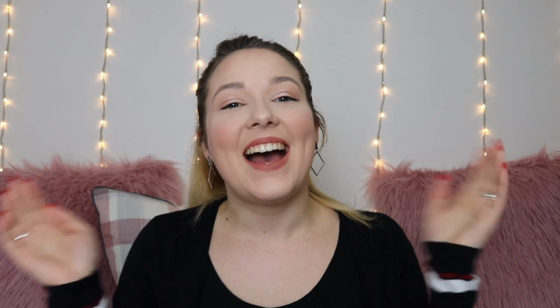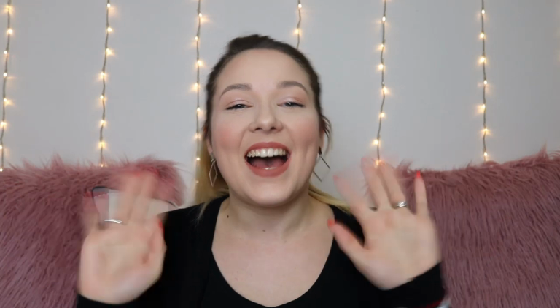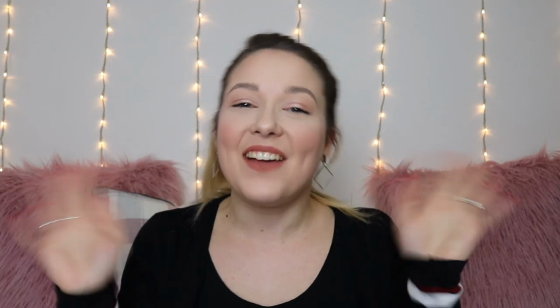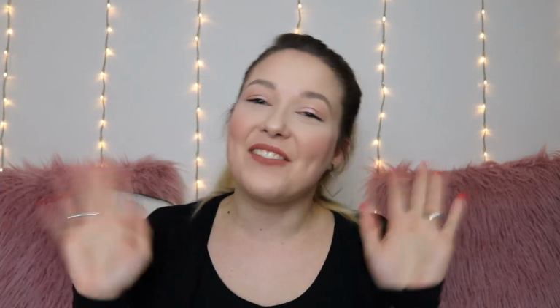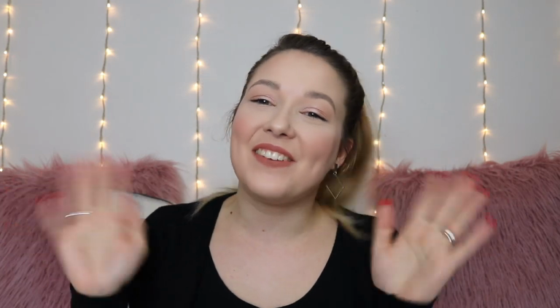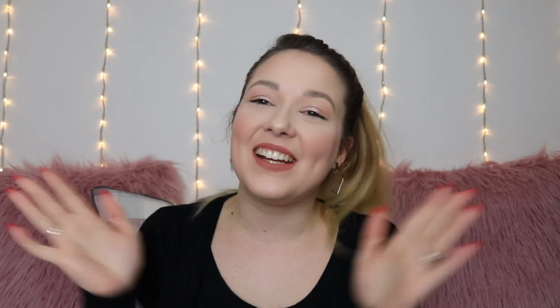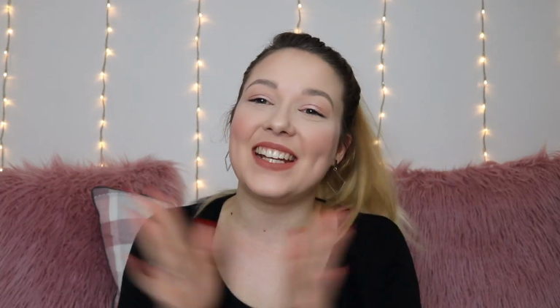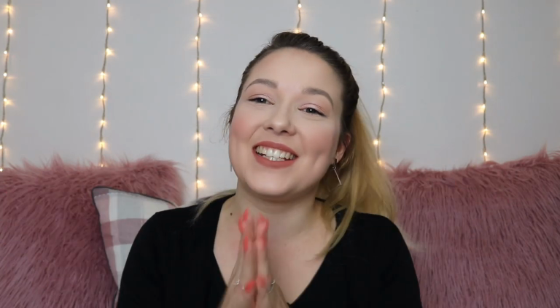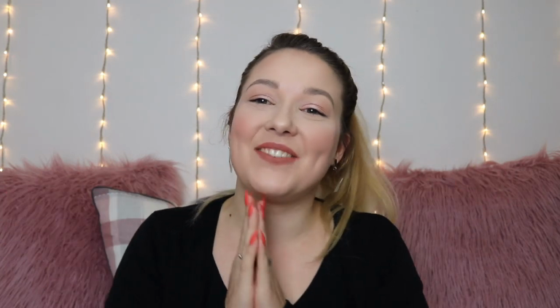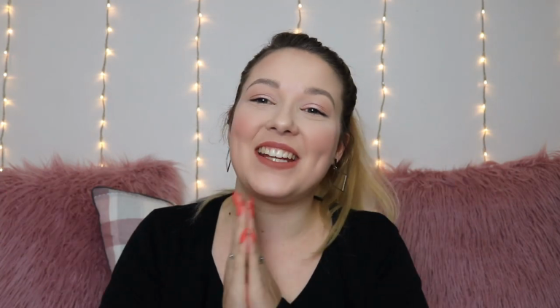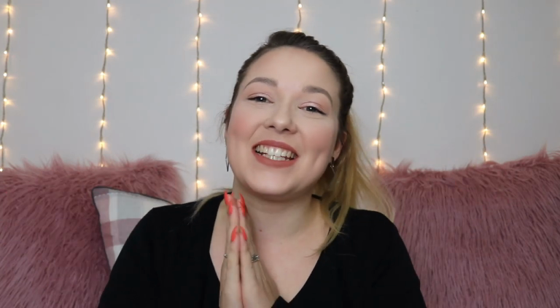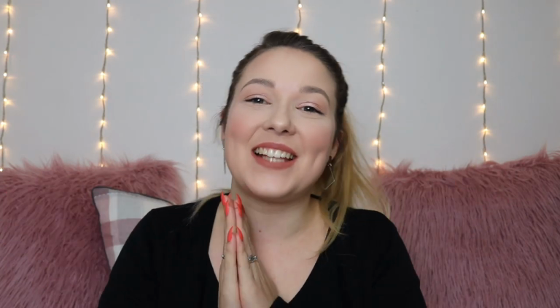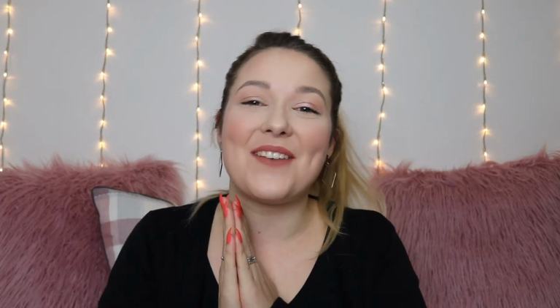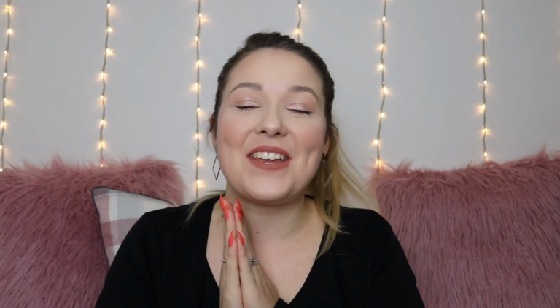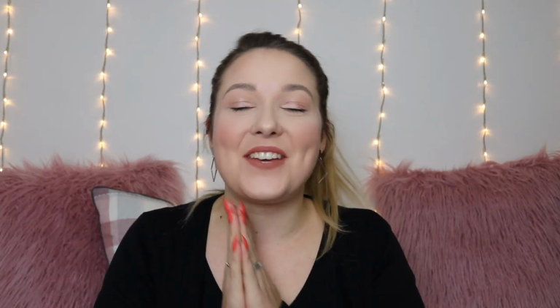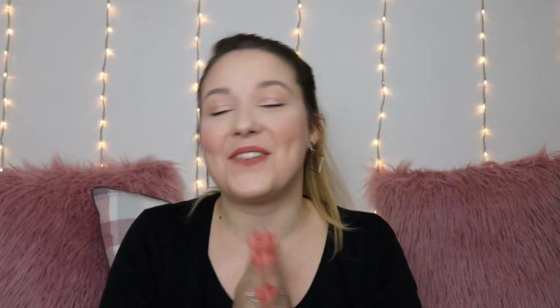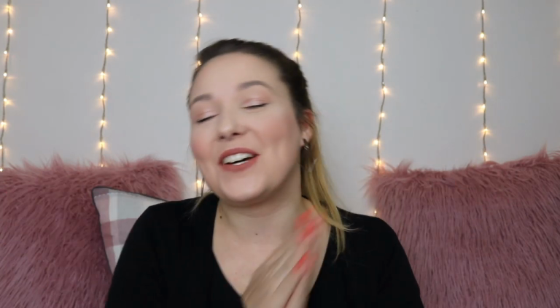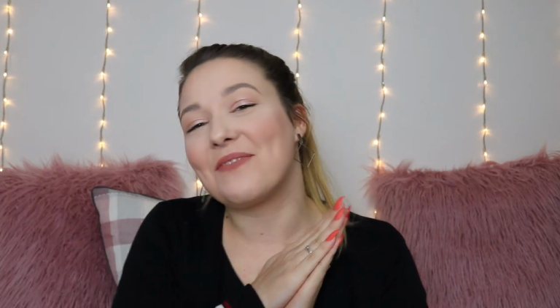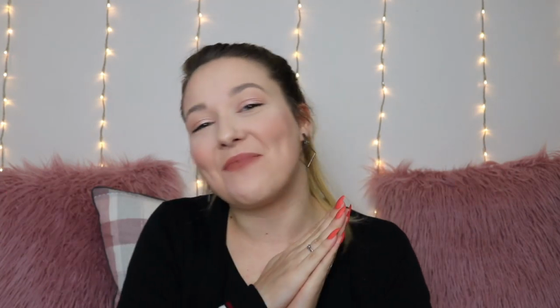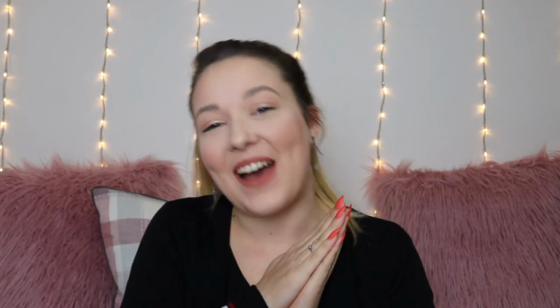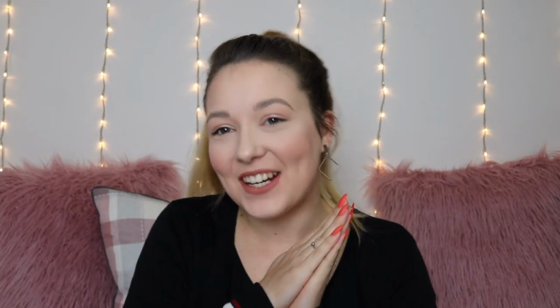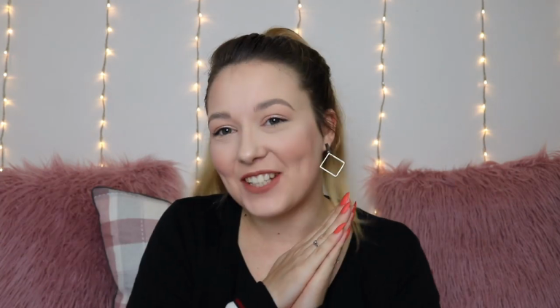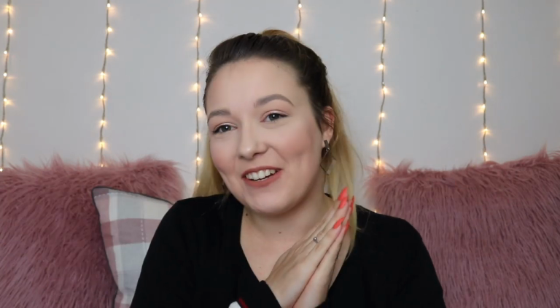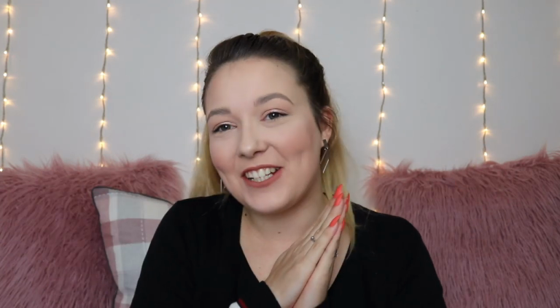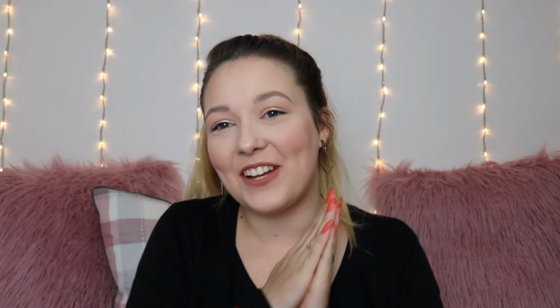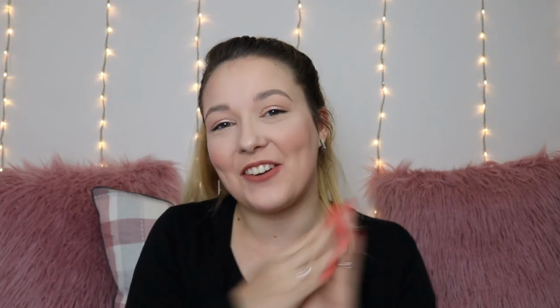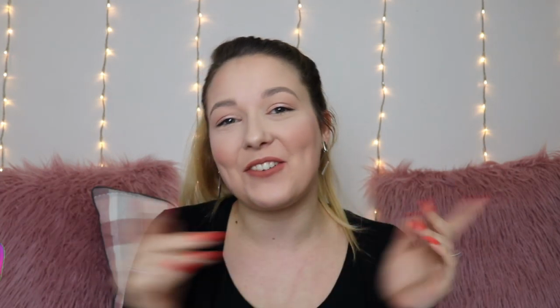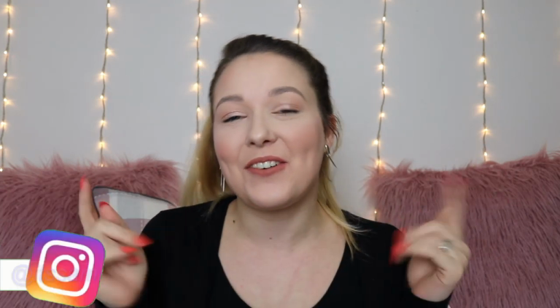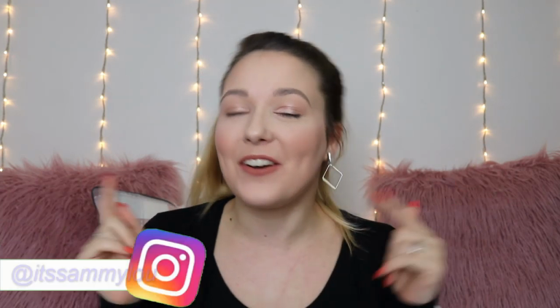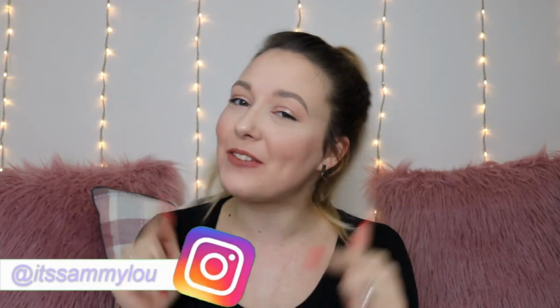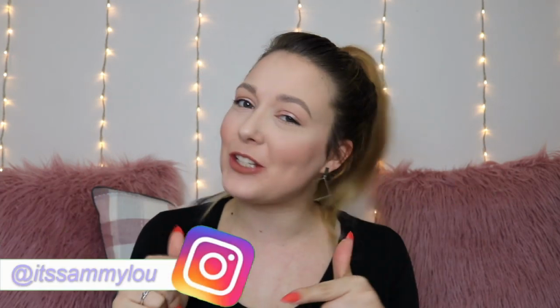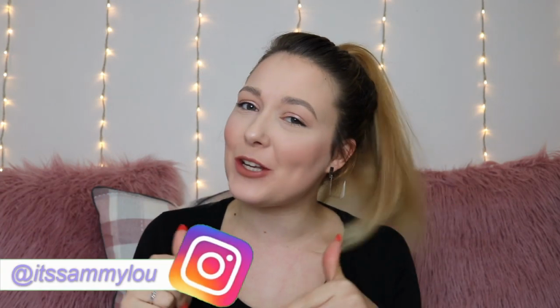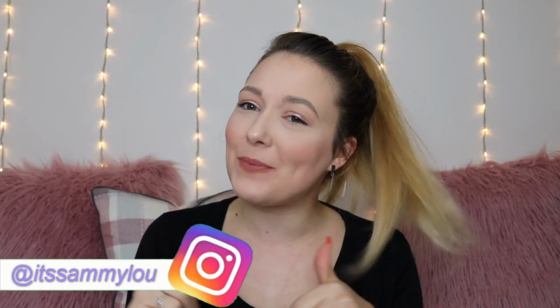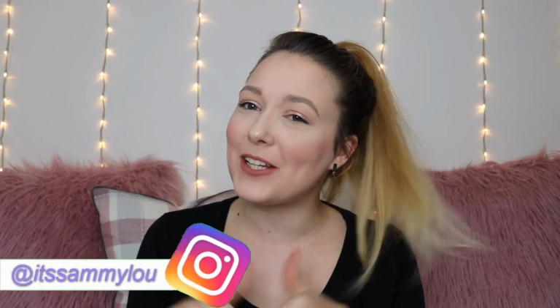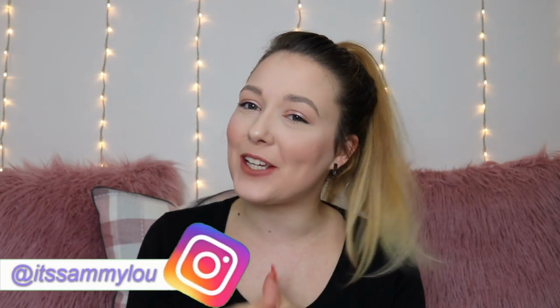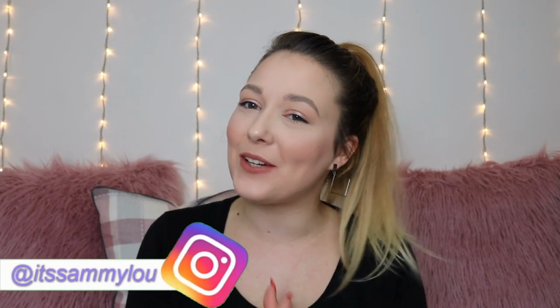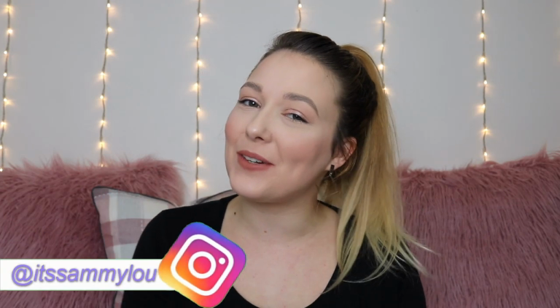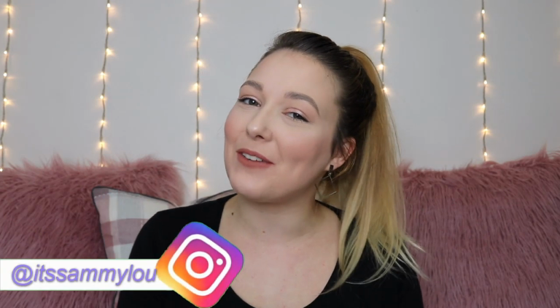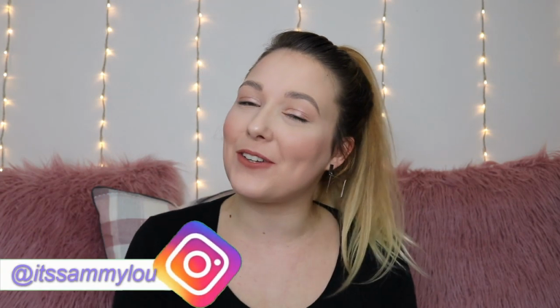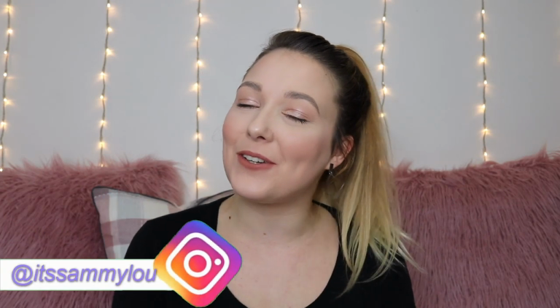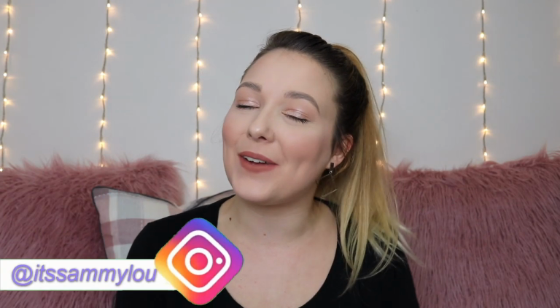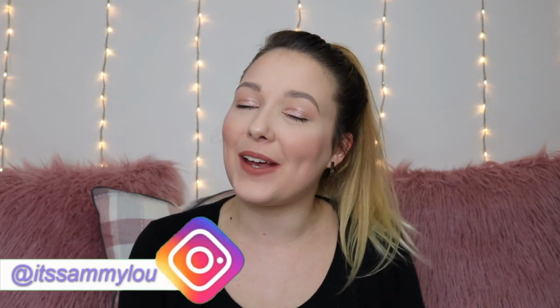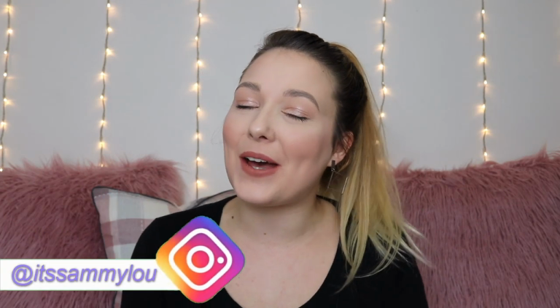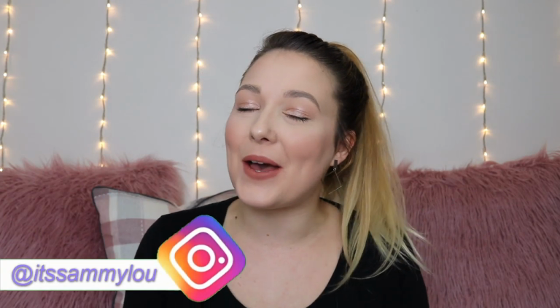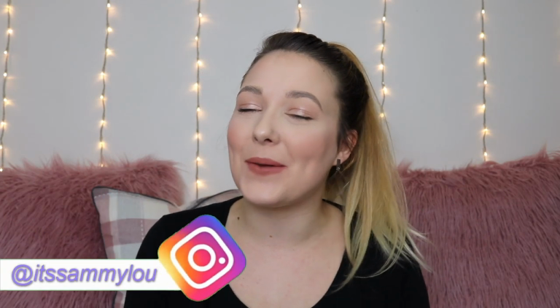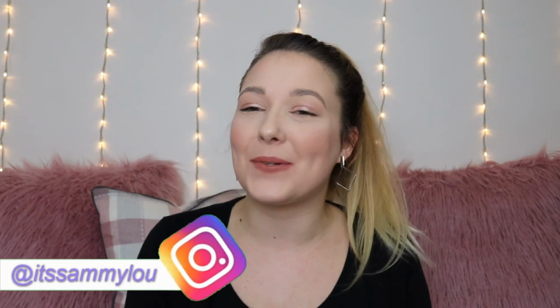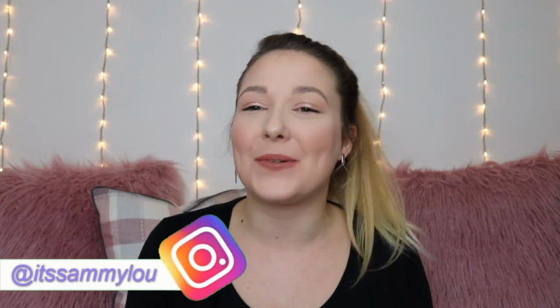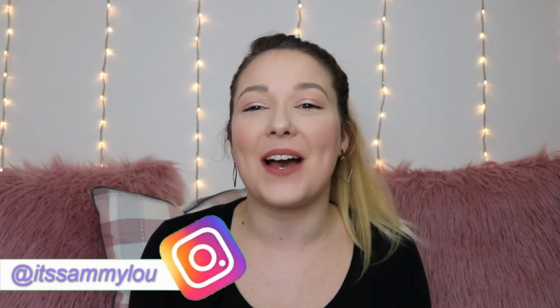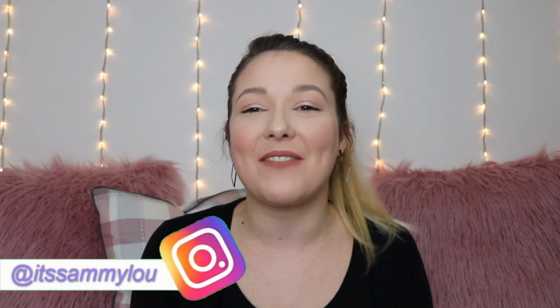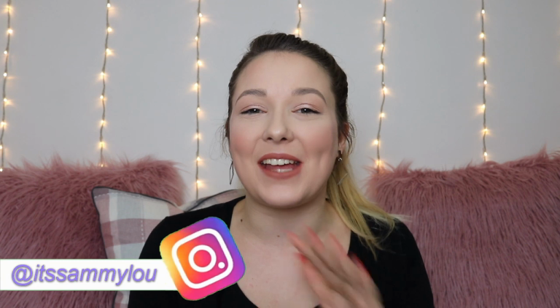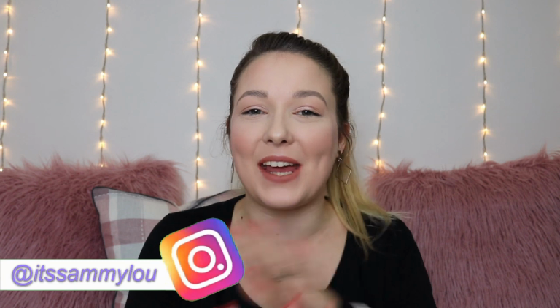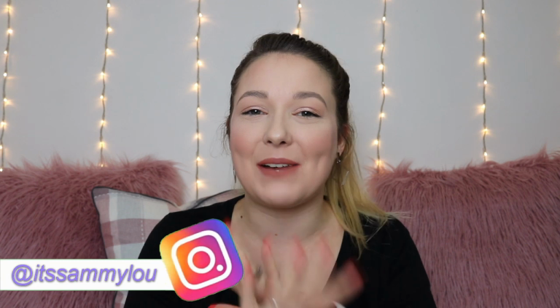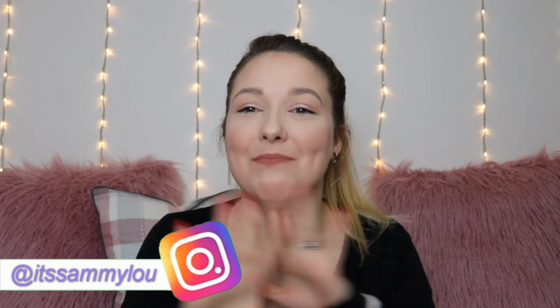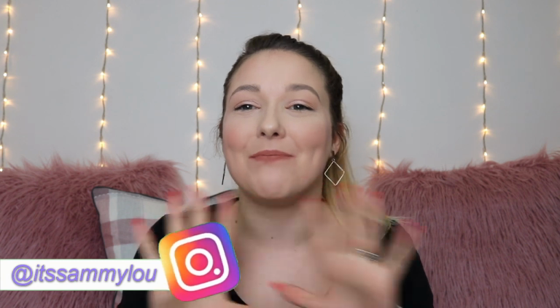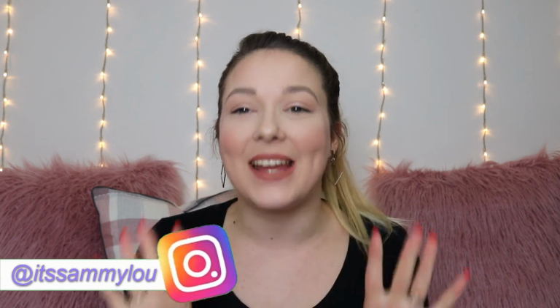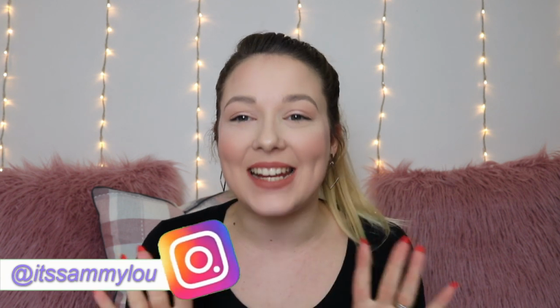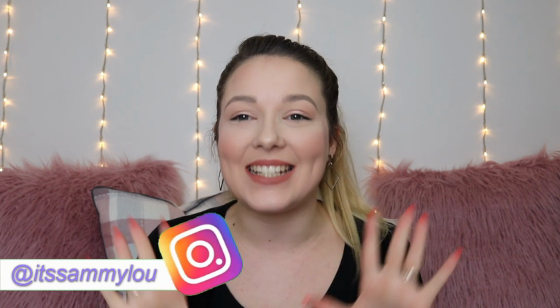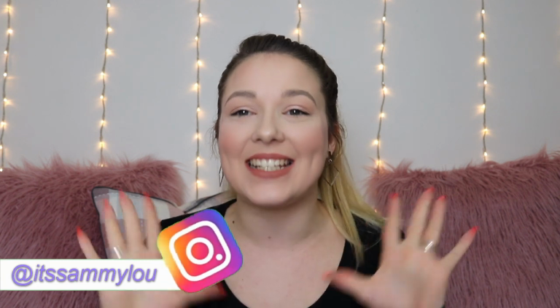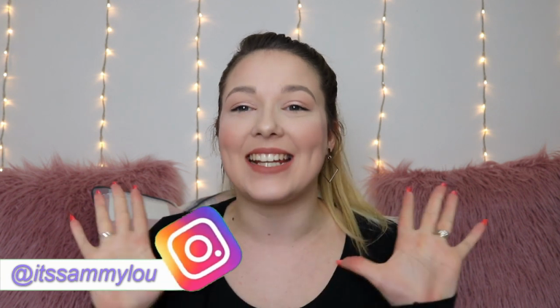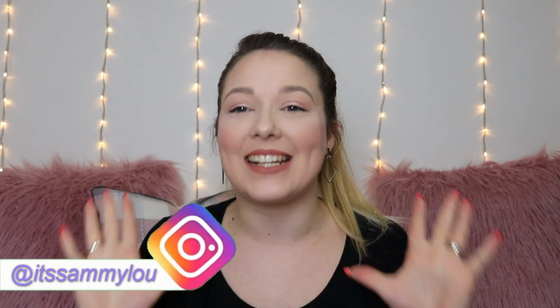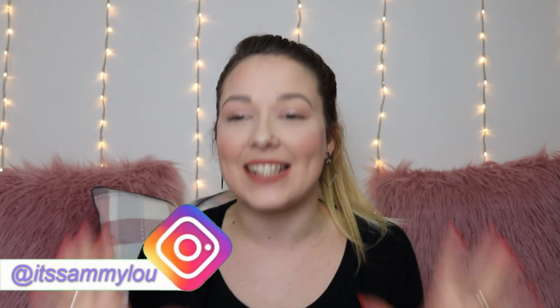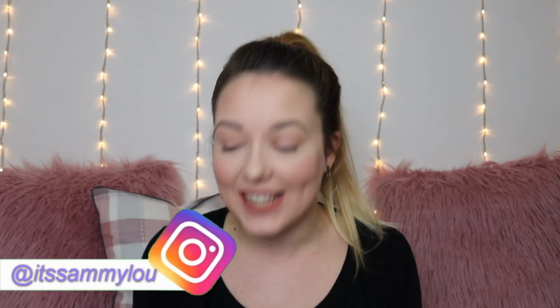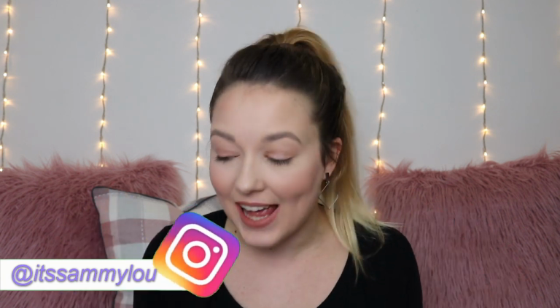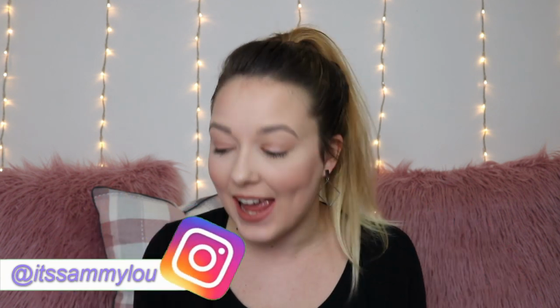Hi everyone, it's me Sammy and welcome back to my channel. Welcome to my channel if you're new here. I hope you're all having an amazing day.